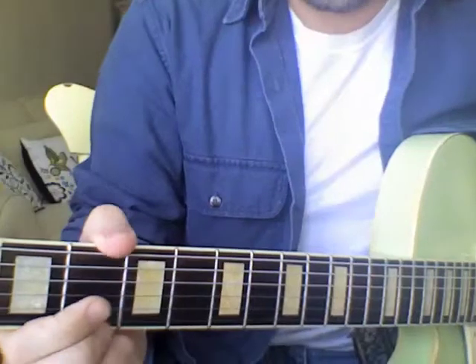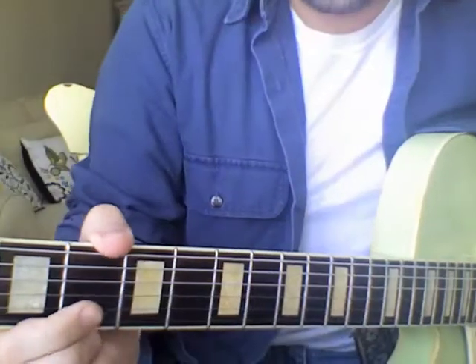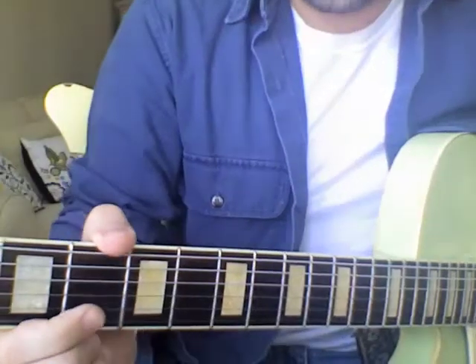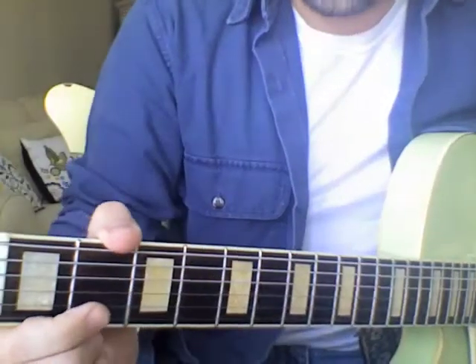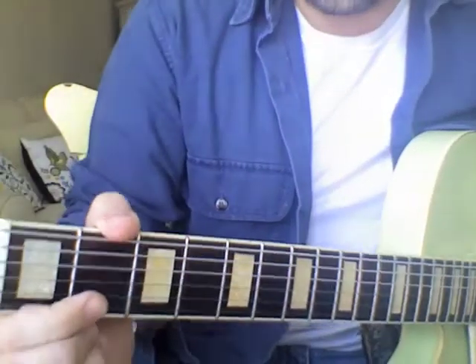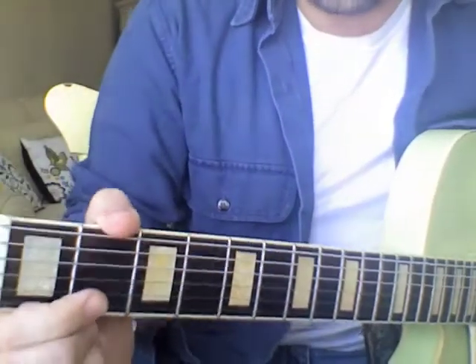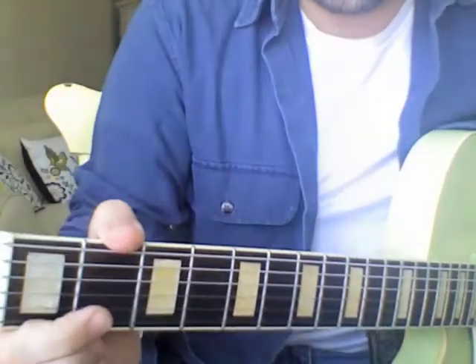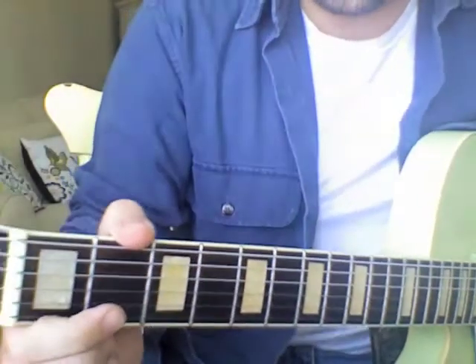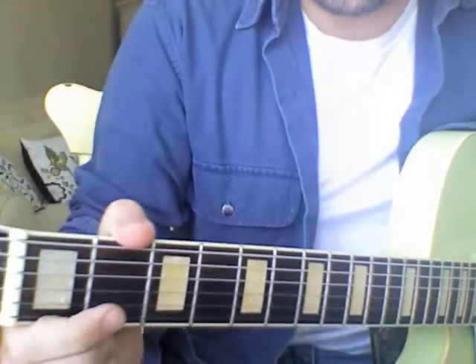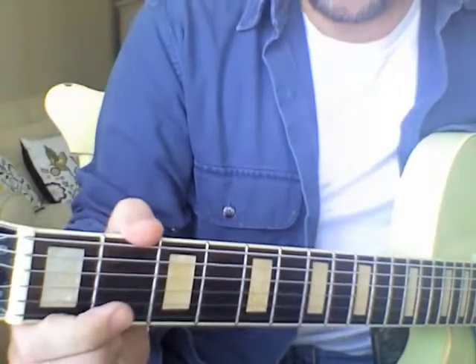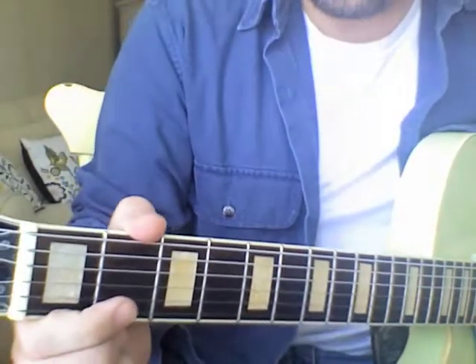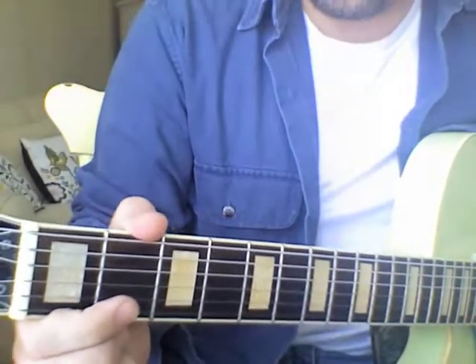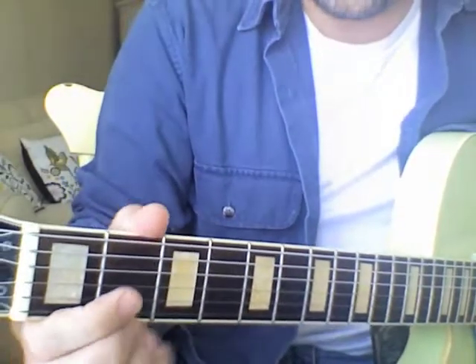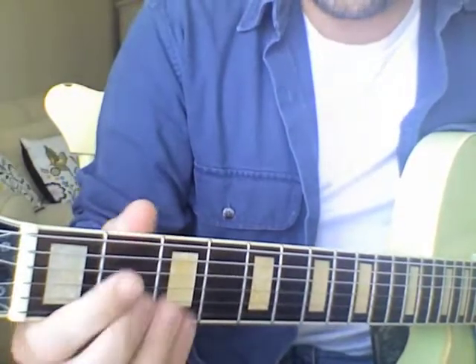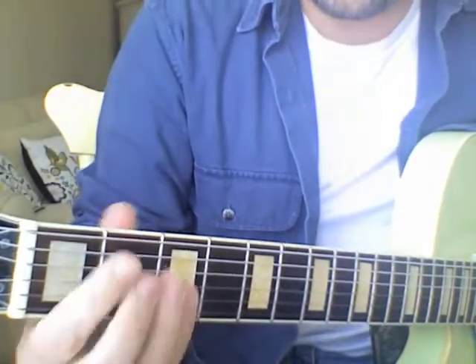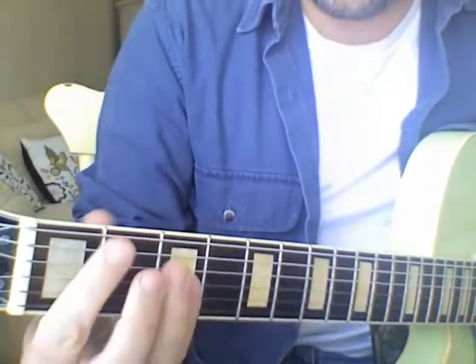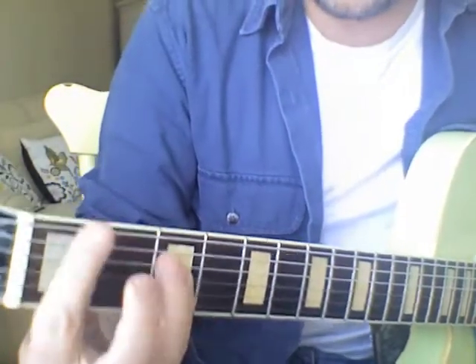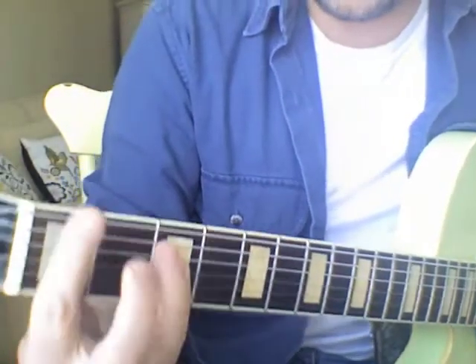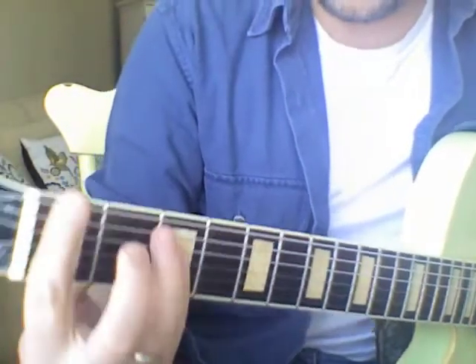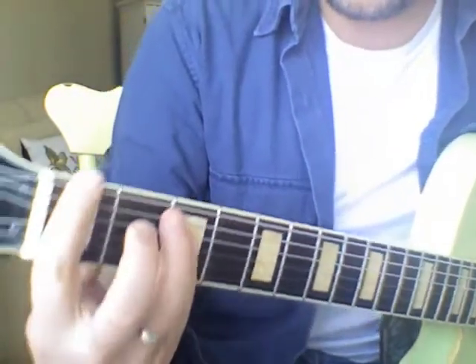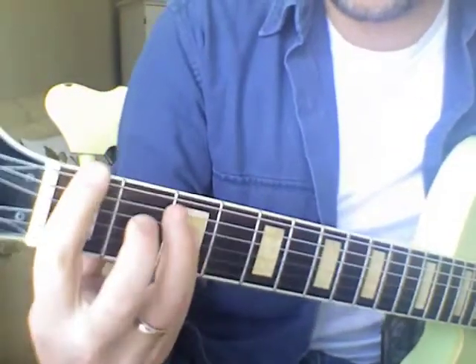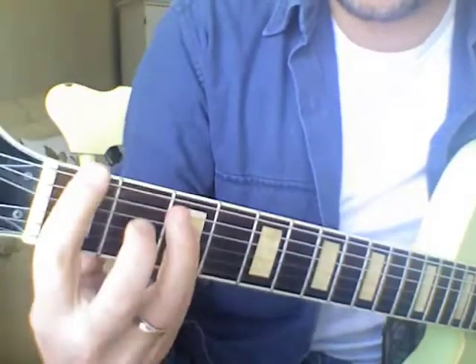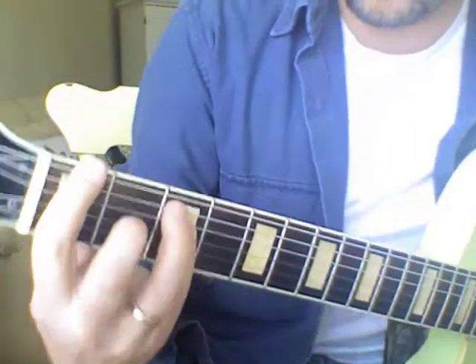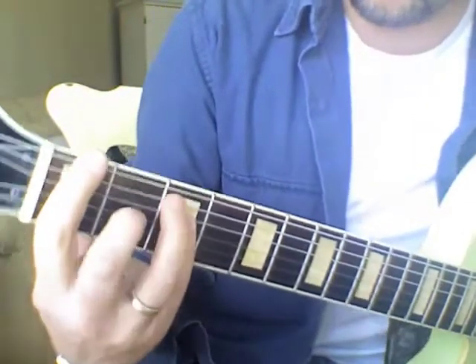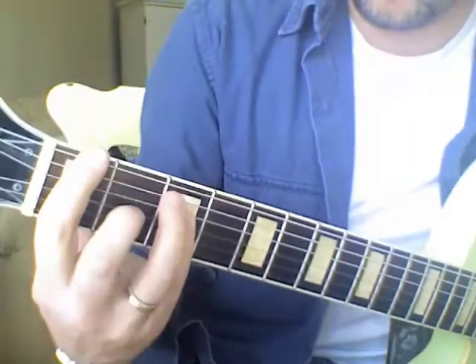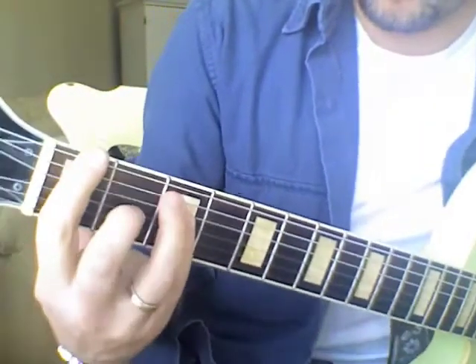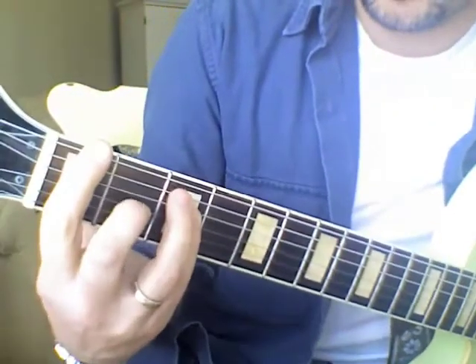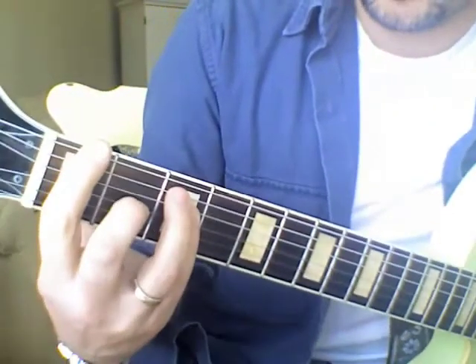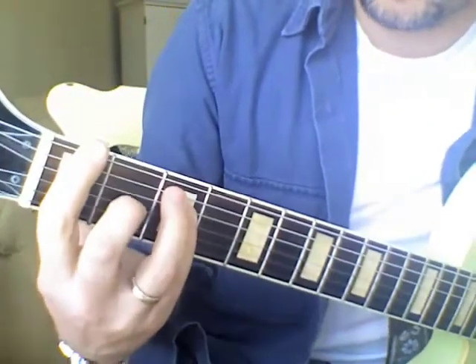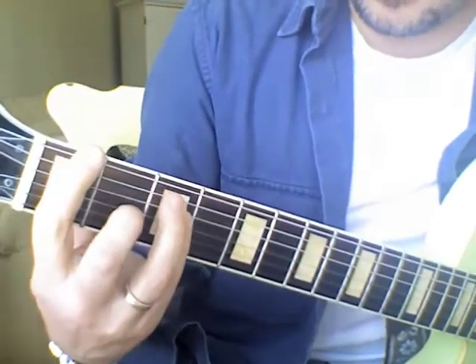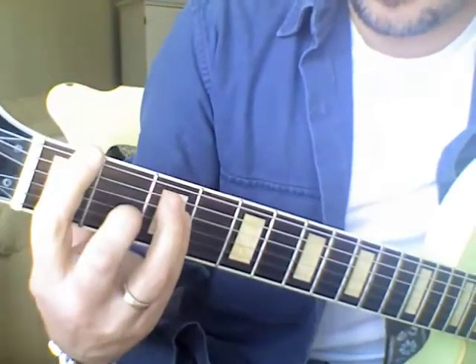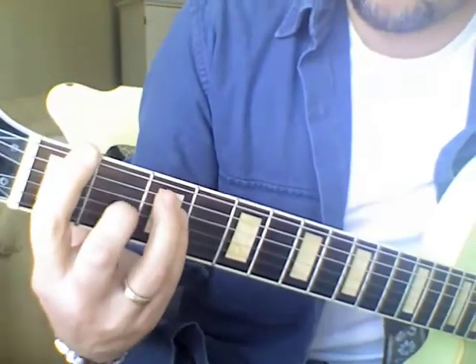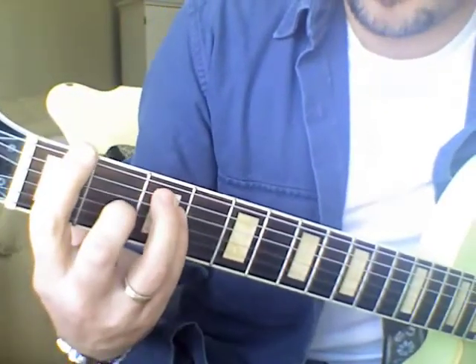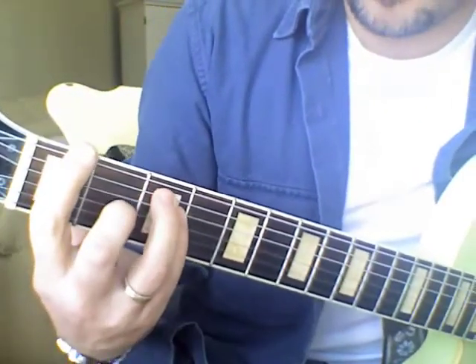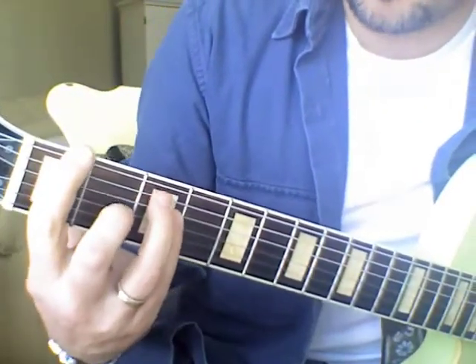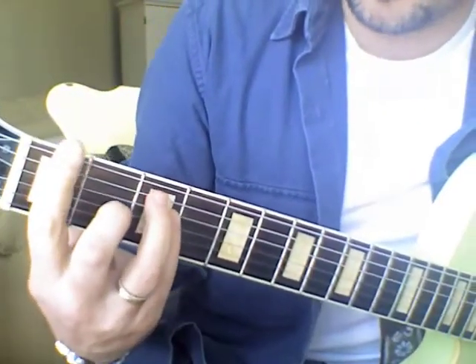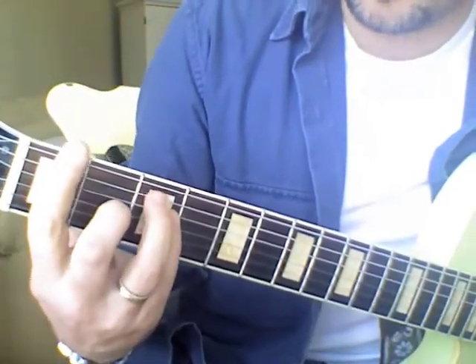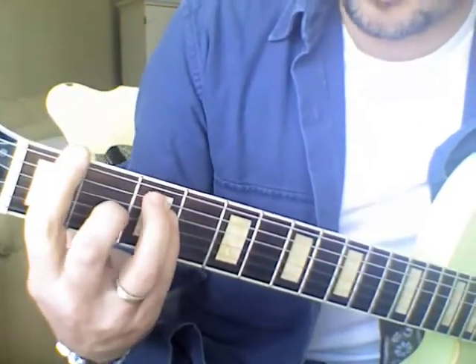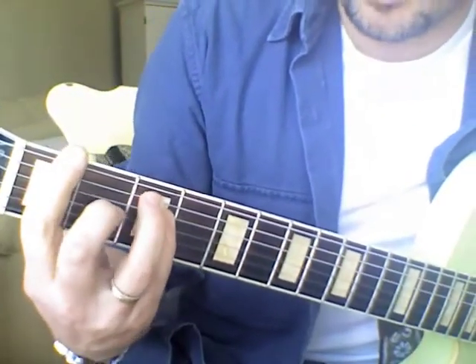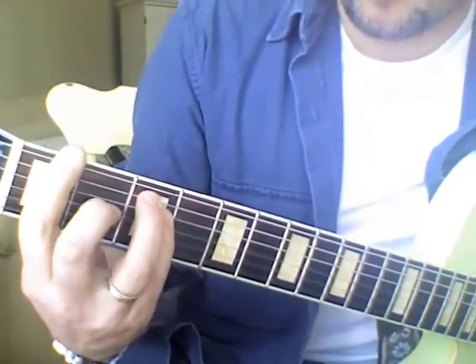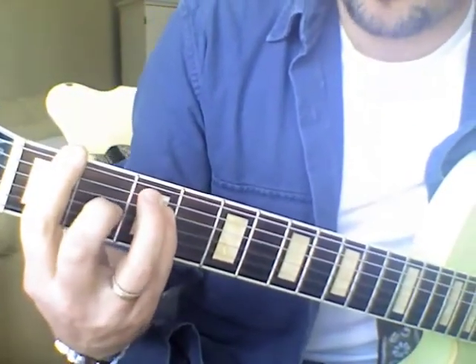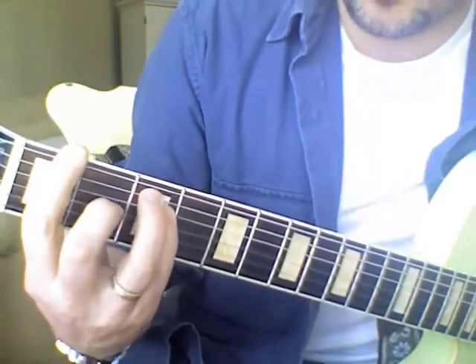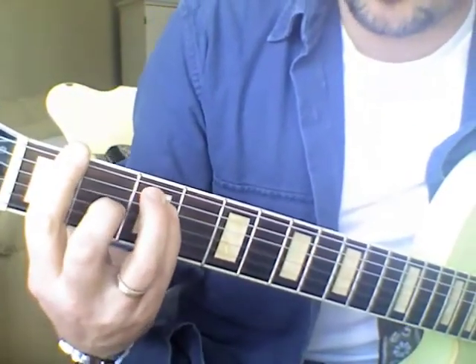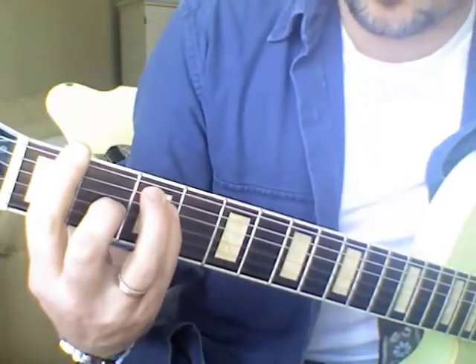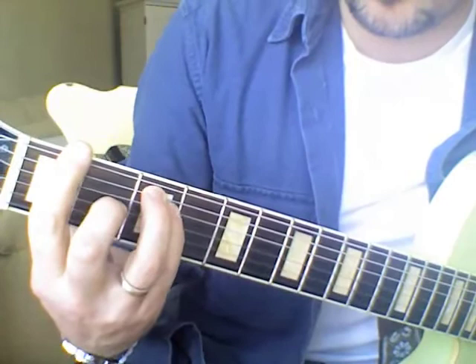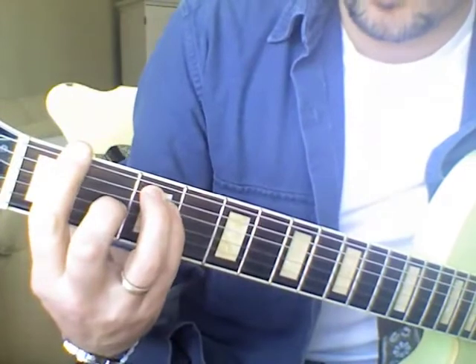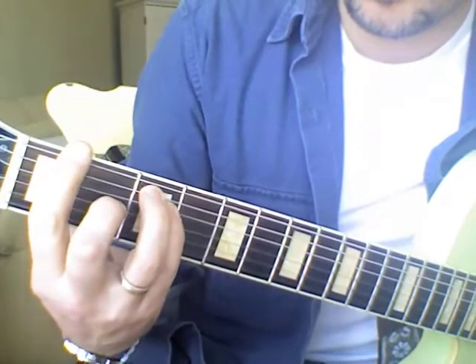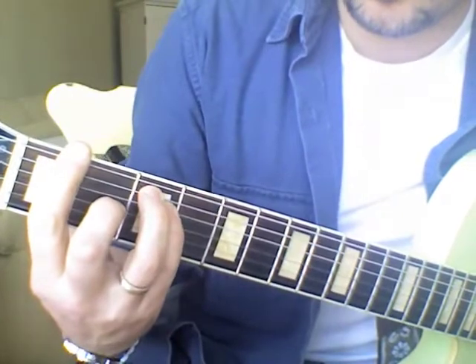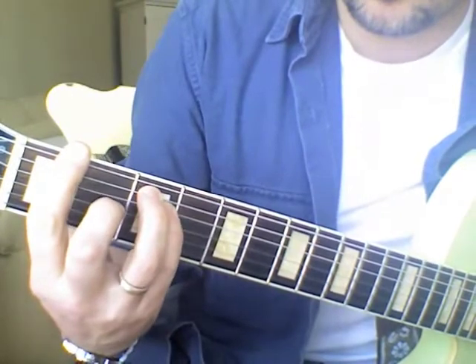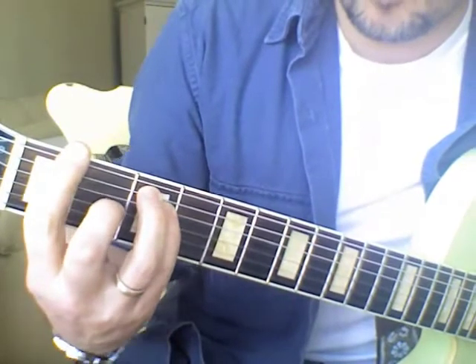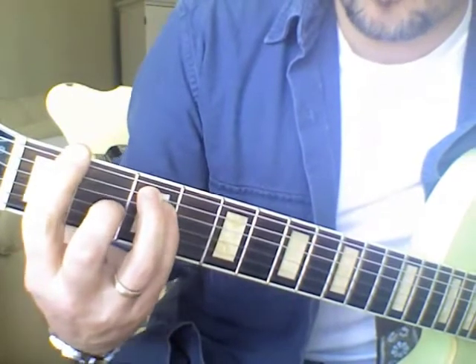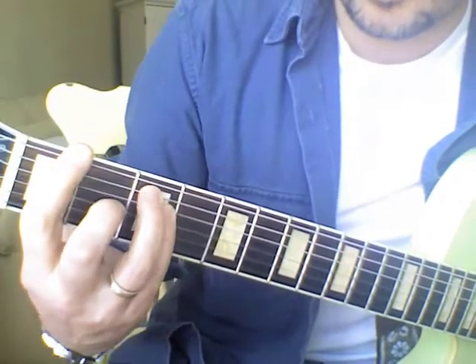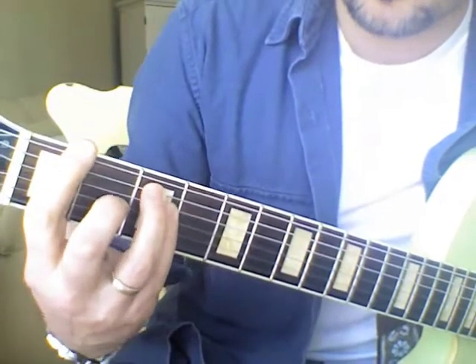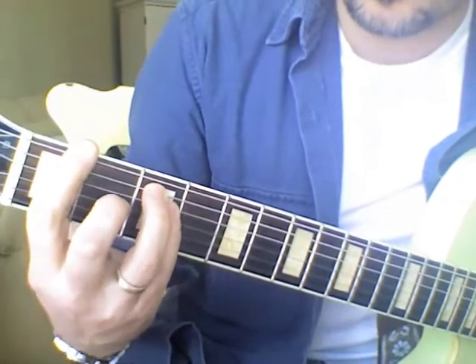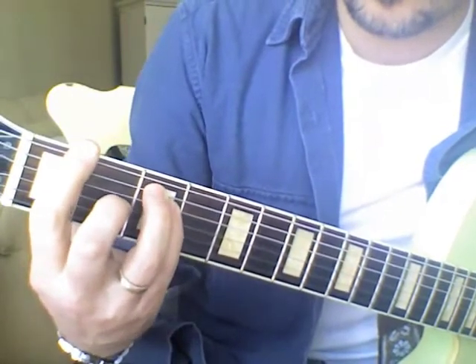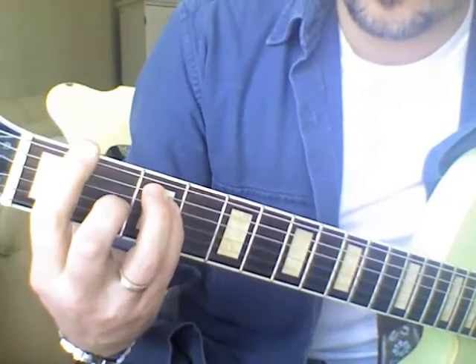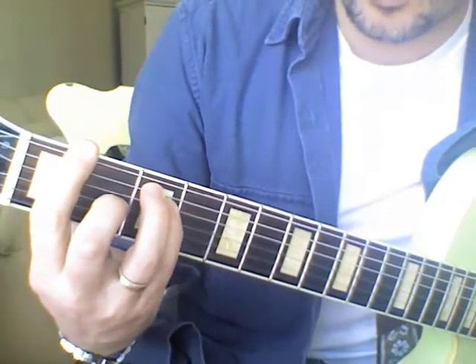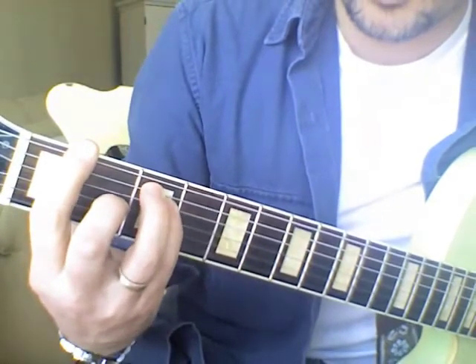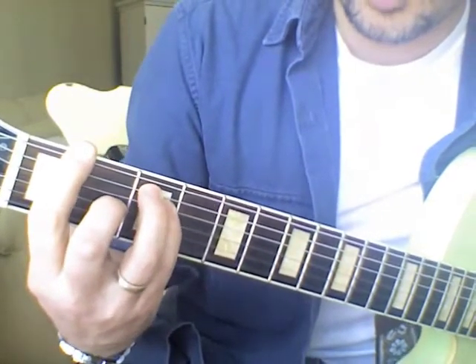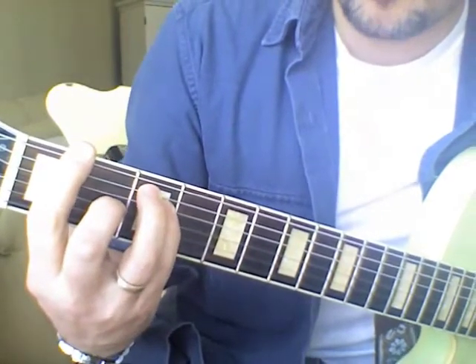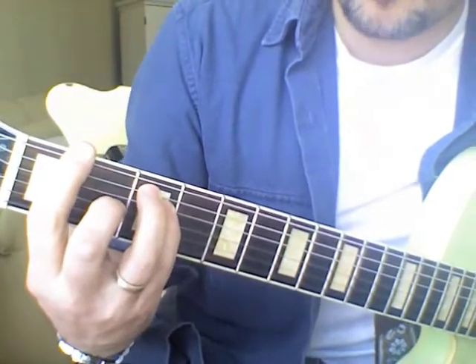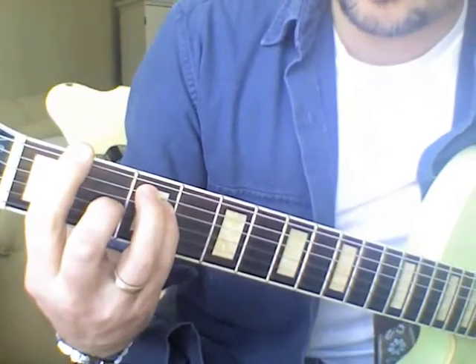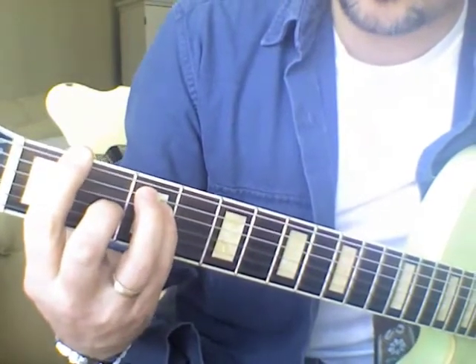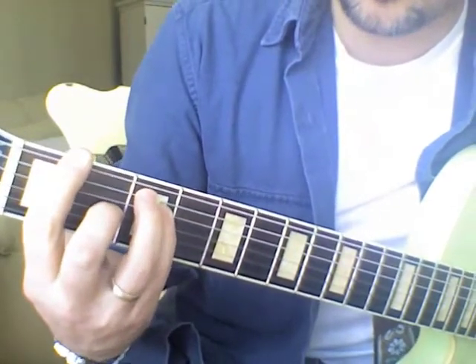We're going to do 12 chords in 30 seconds this time. We're going to use F. A lot of people don't like F, but it's worth your while to try because if you learn one shape, you get 12.